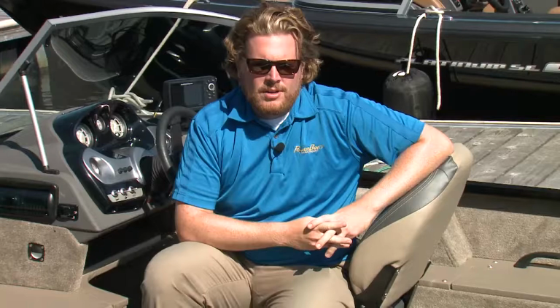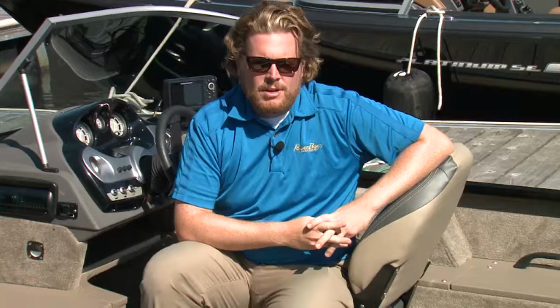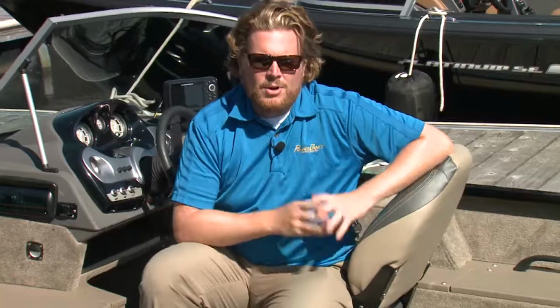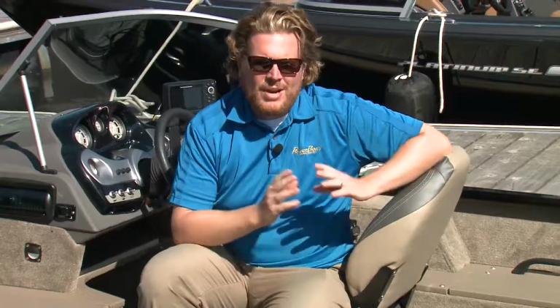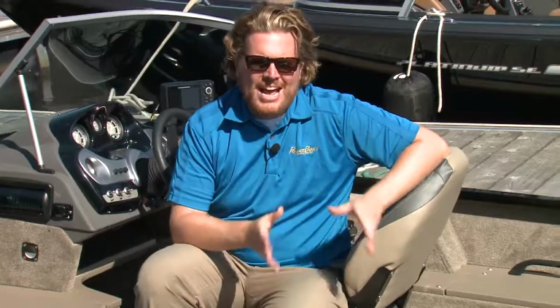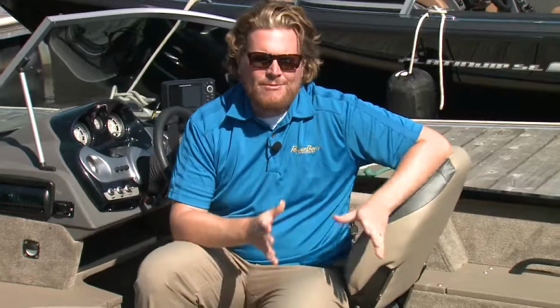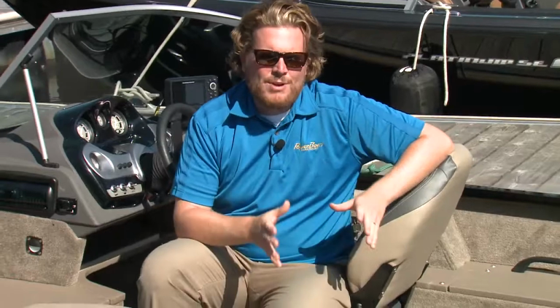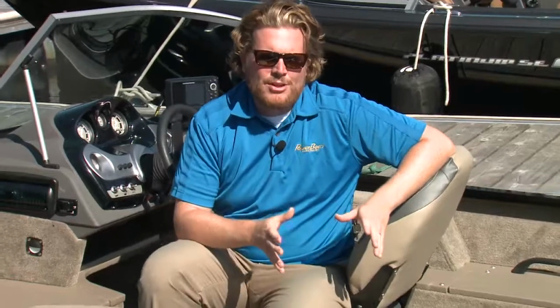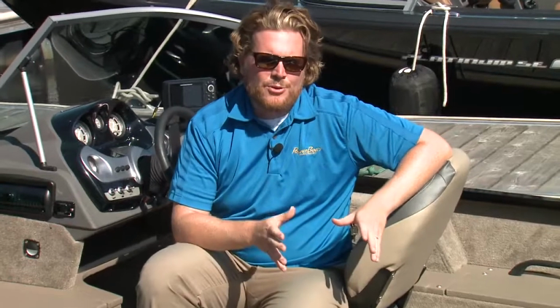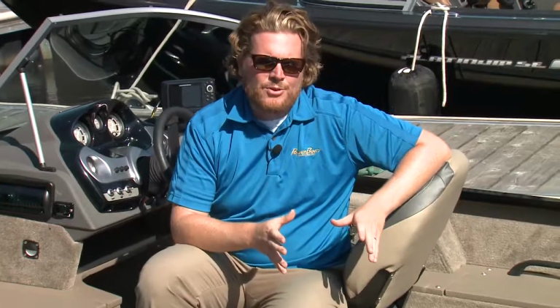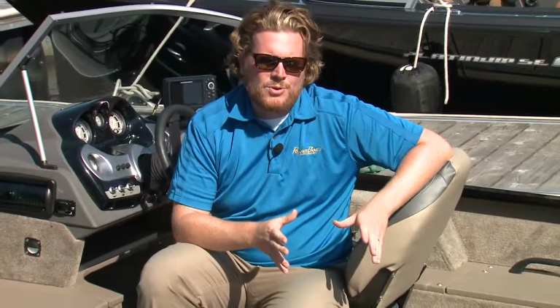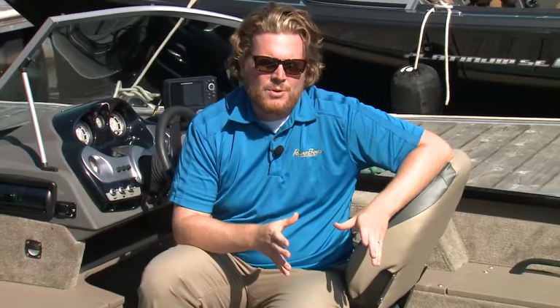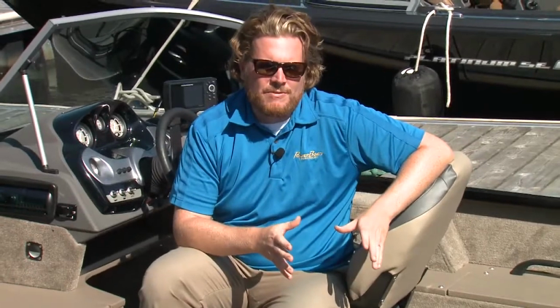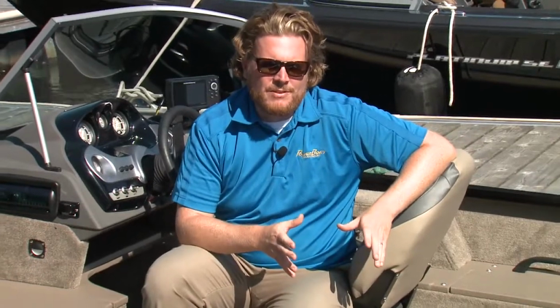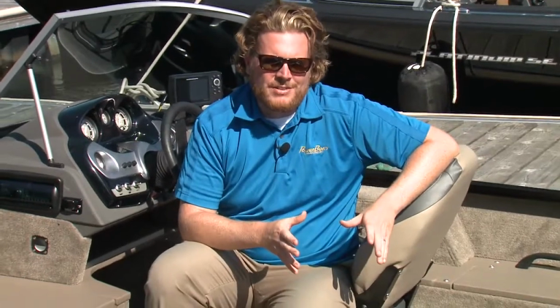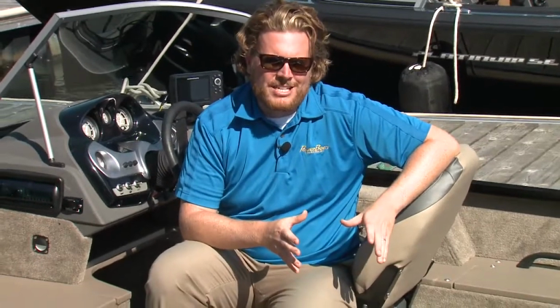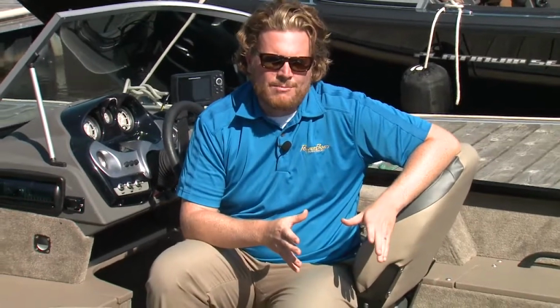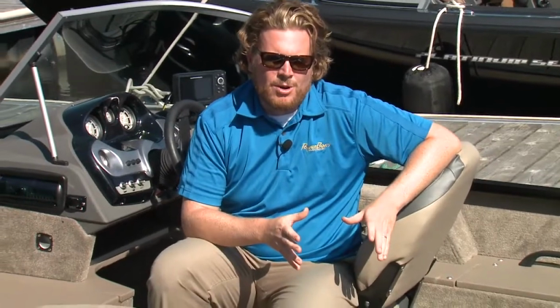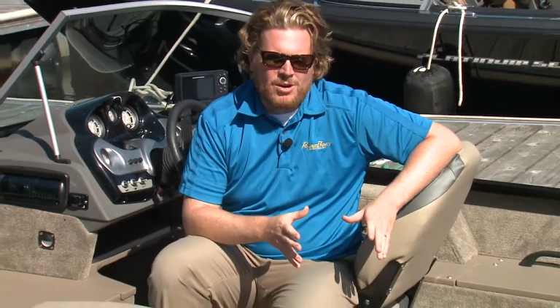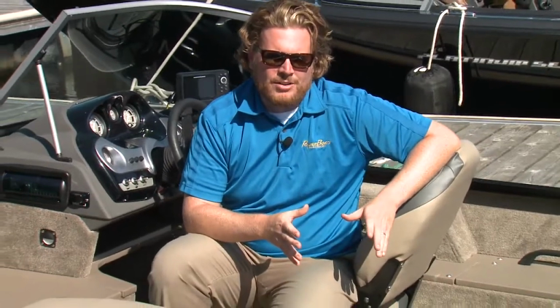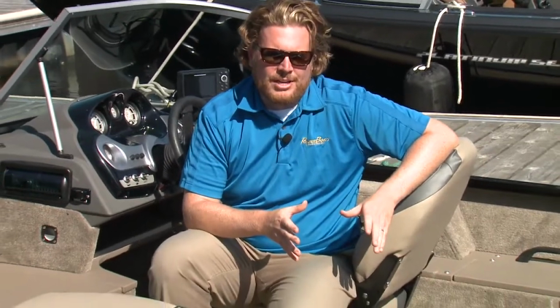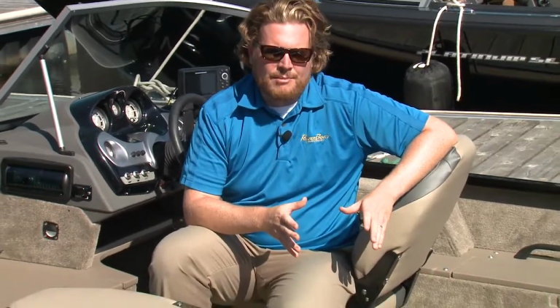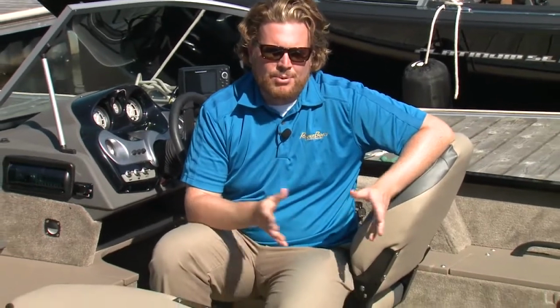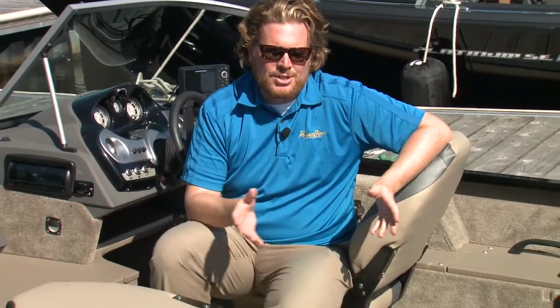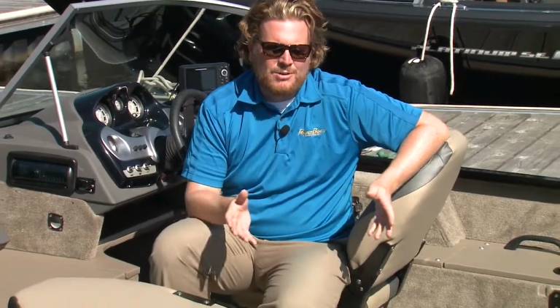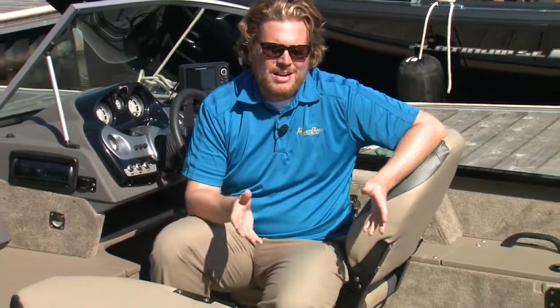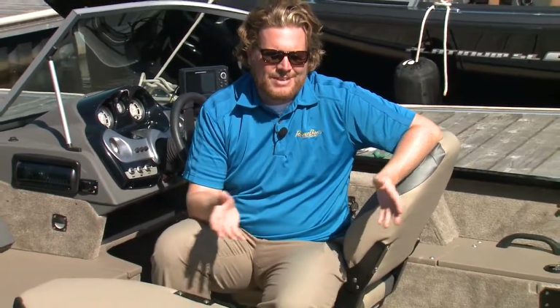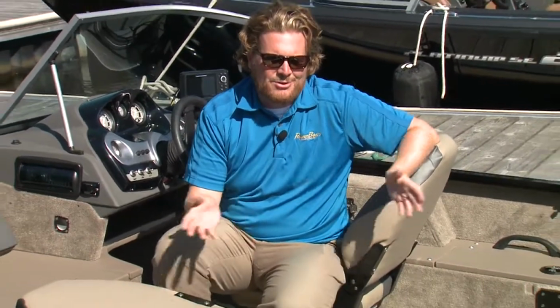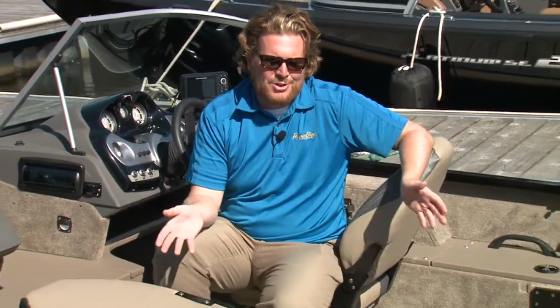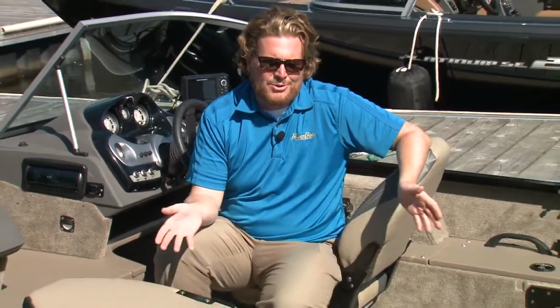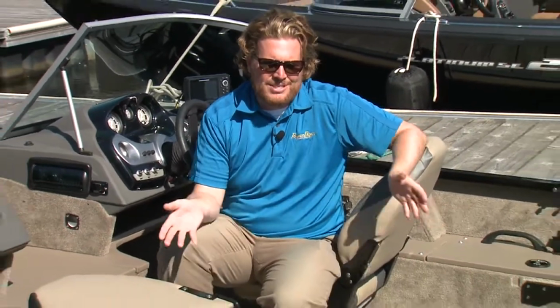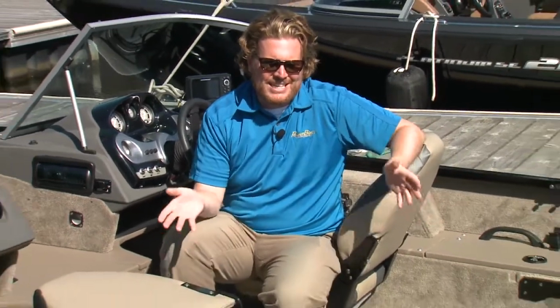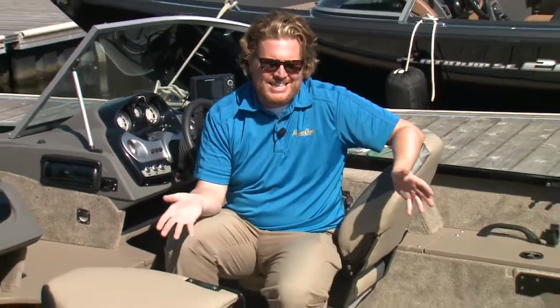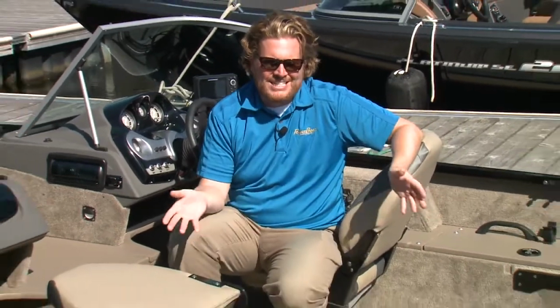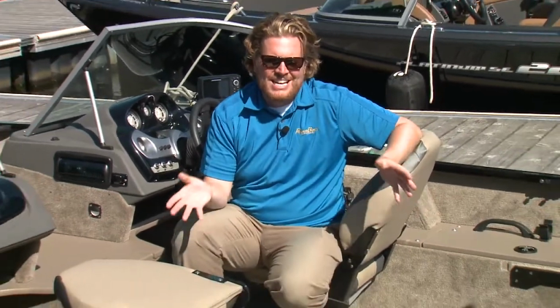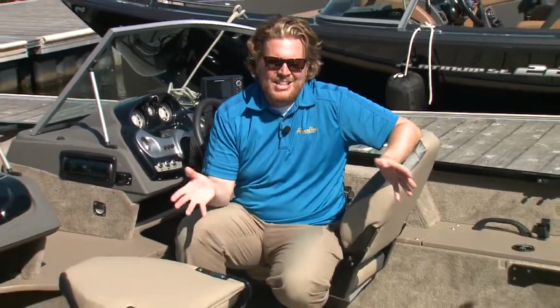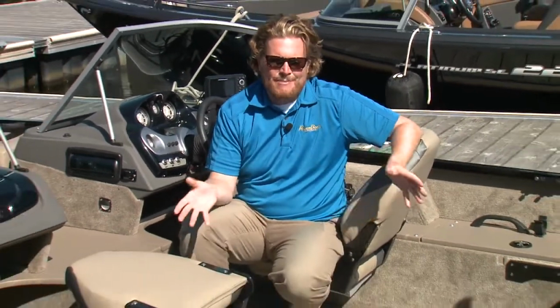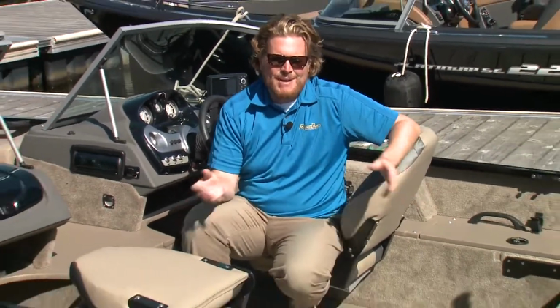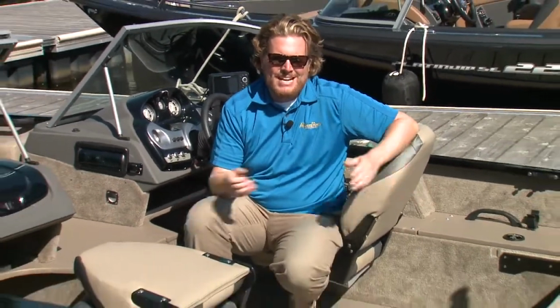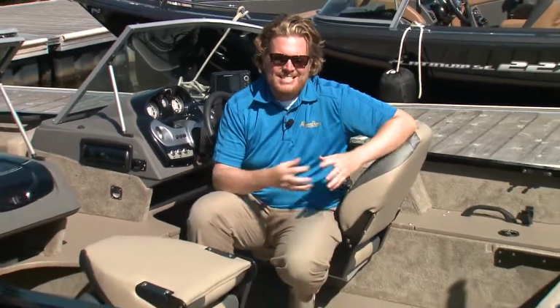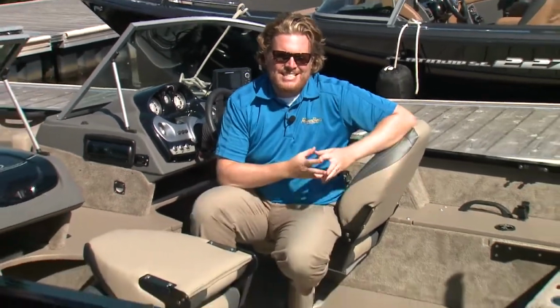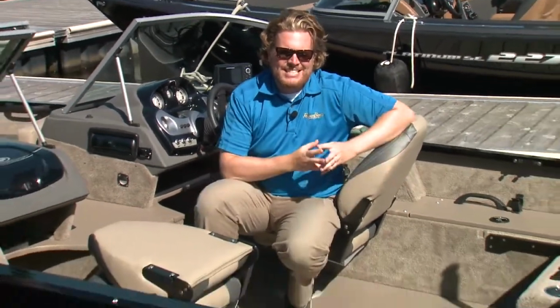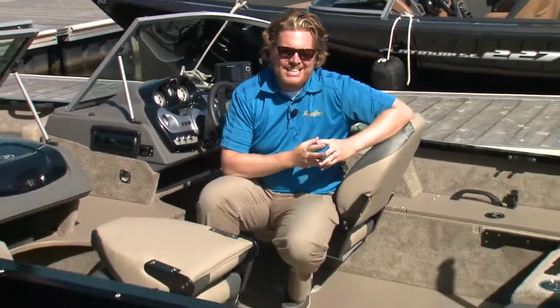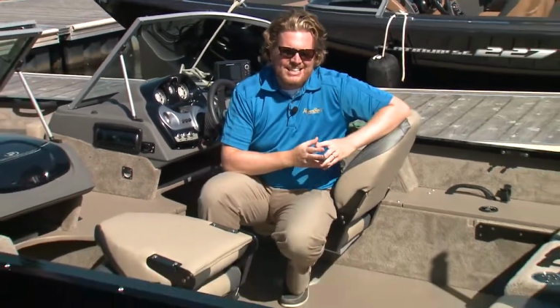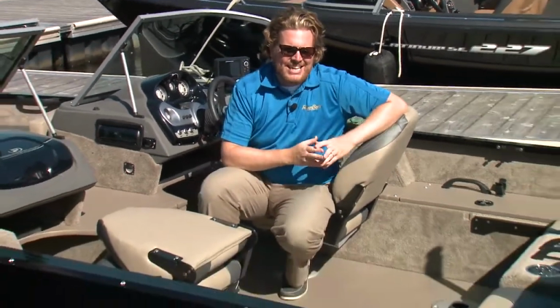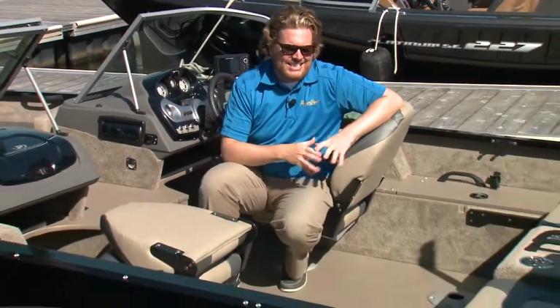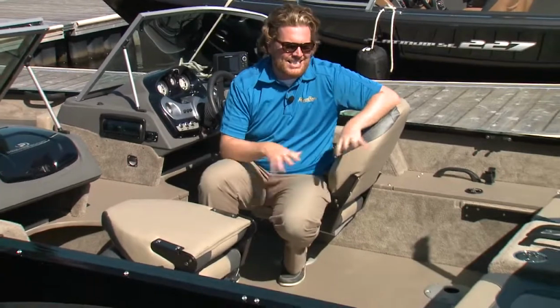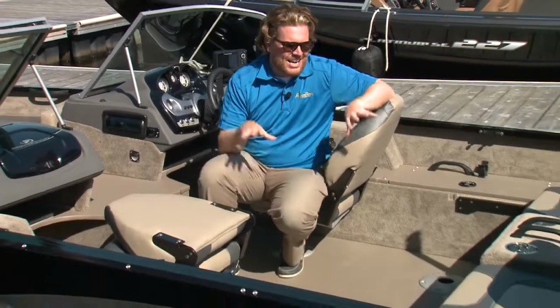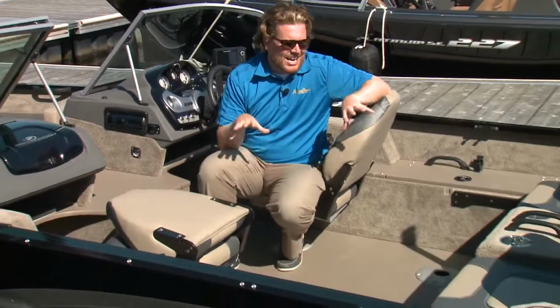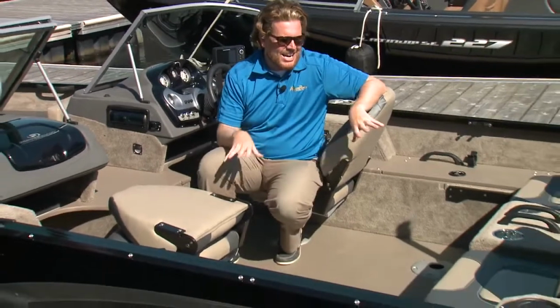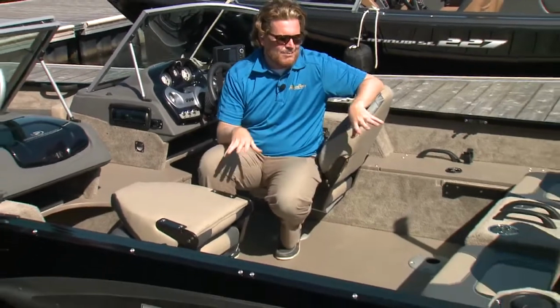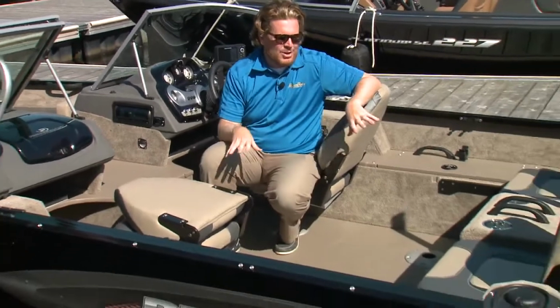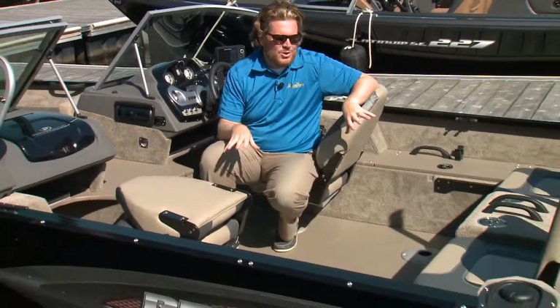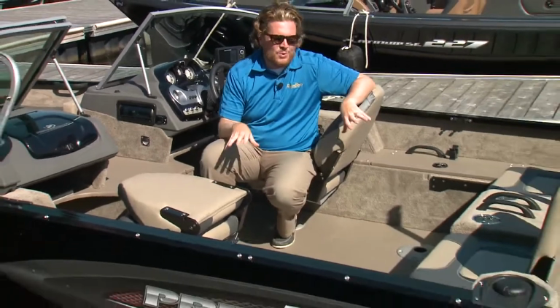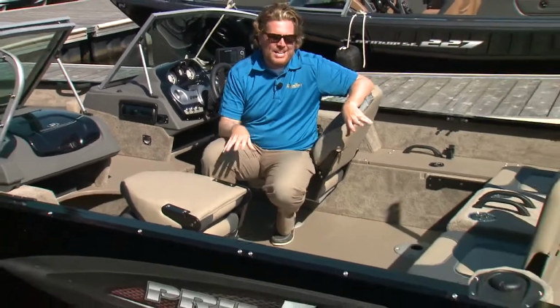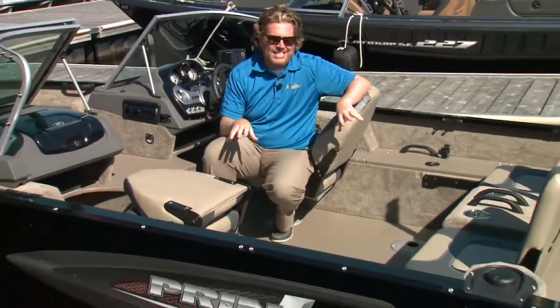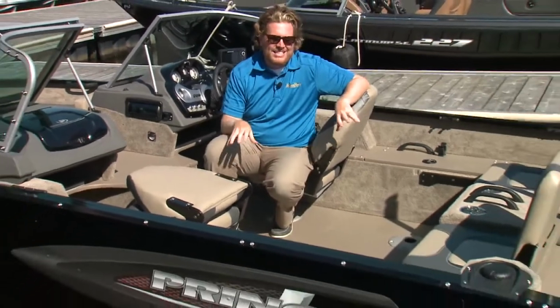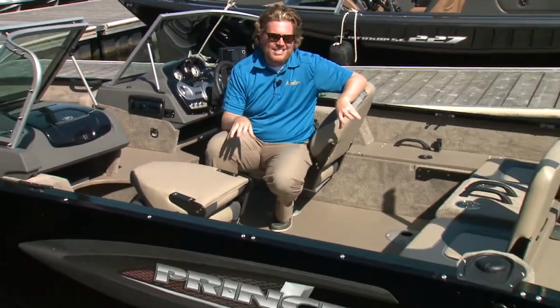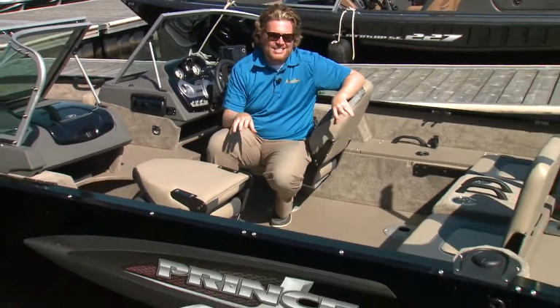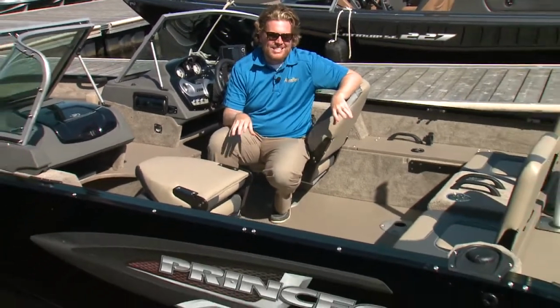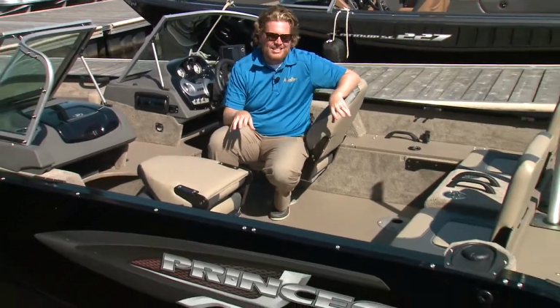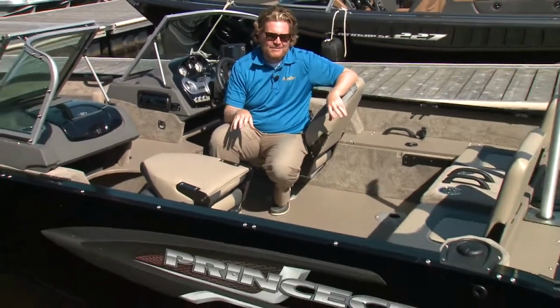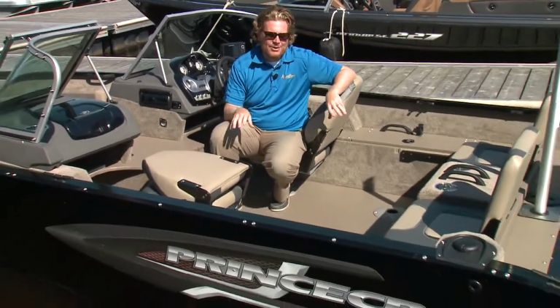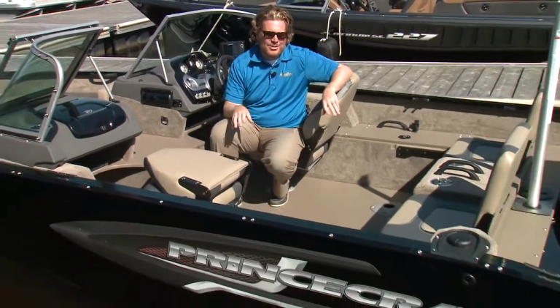About halfway through the 2015 model year, Princecraft introduced the Masca DLX, and this is a 2016 version.